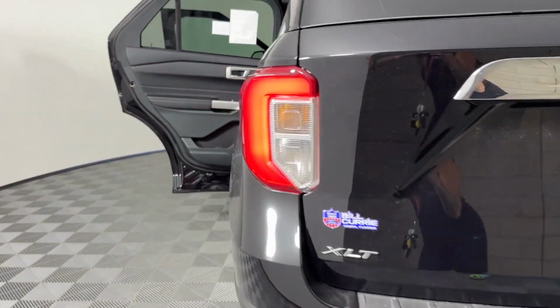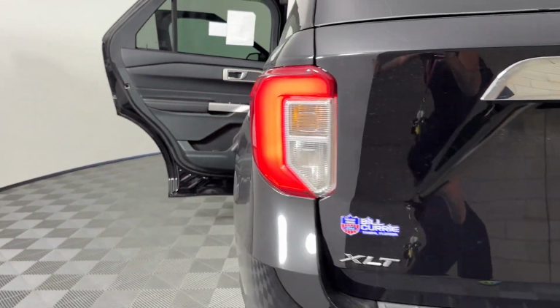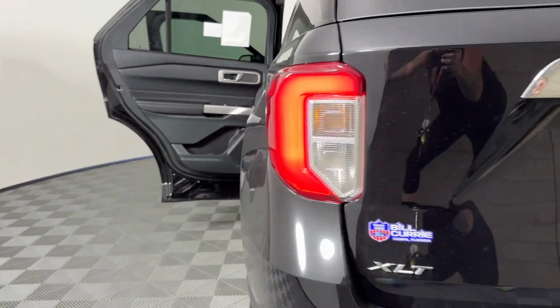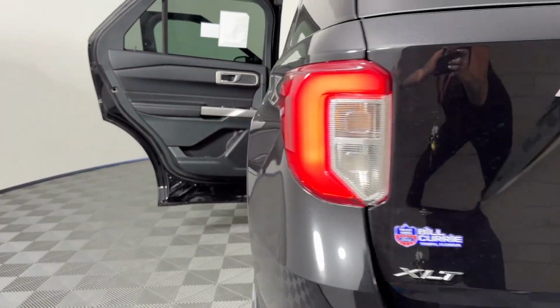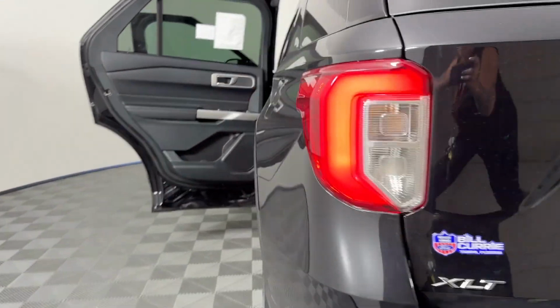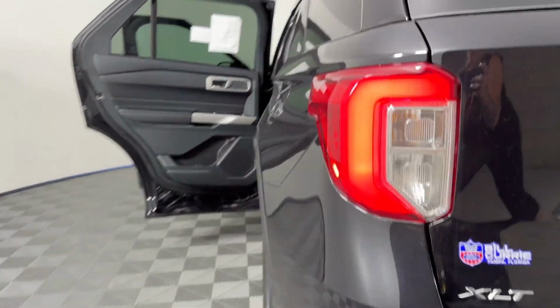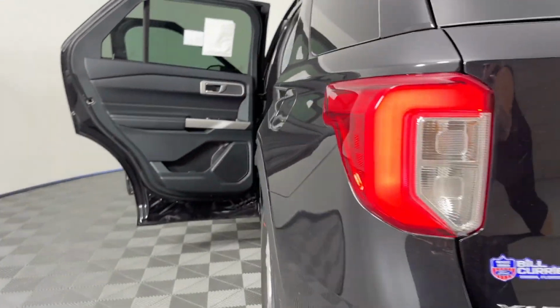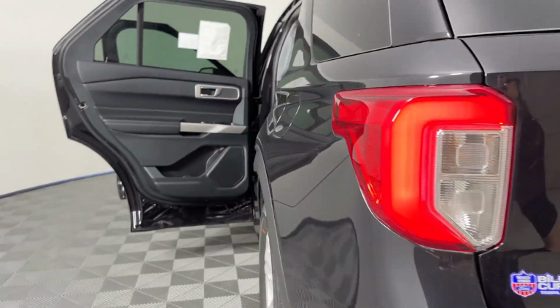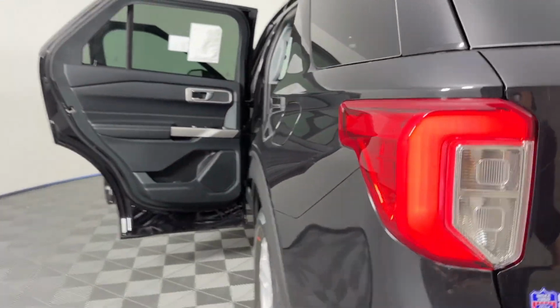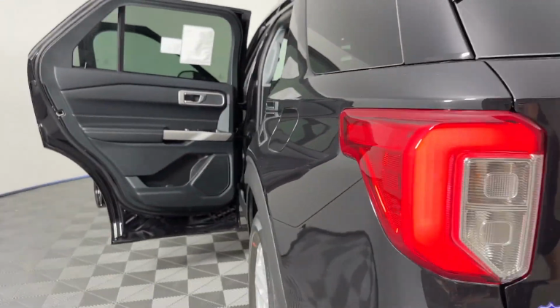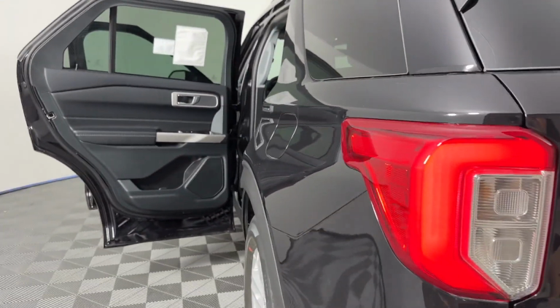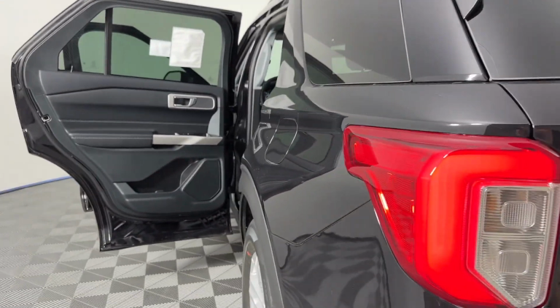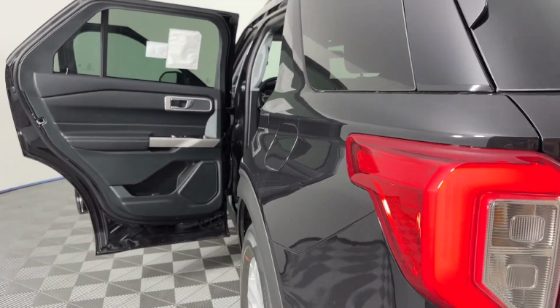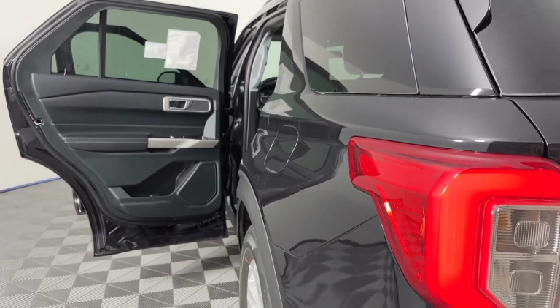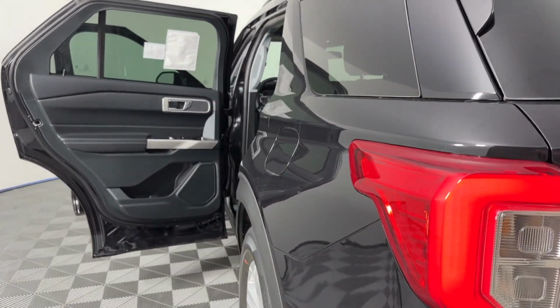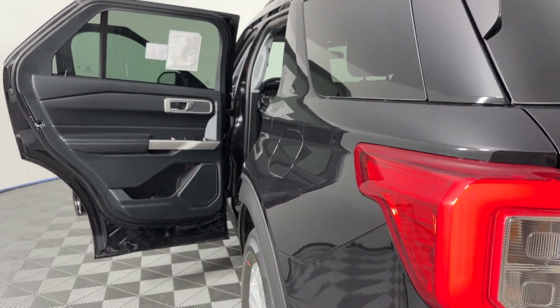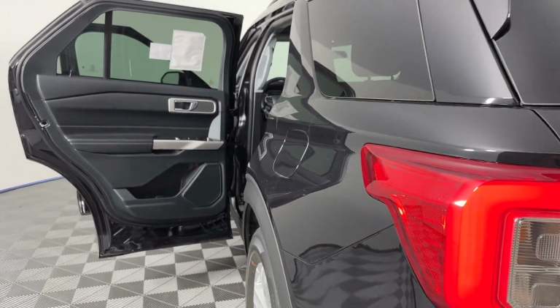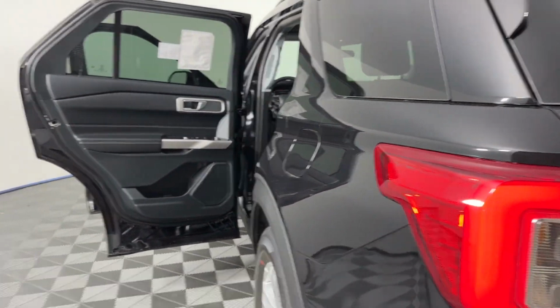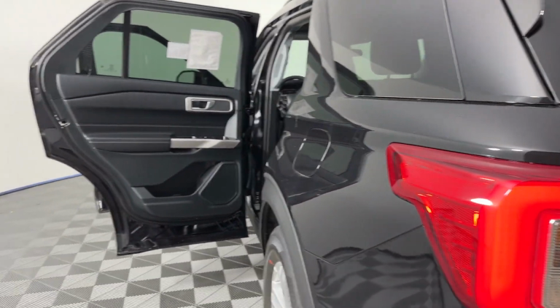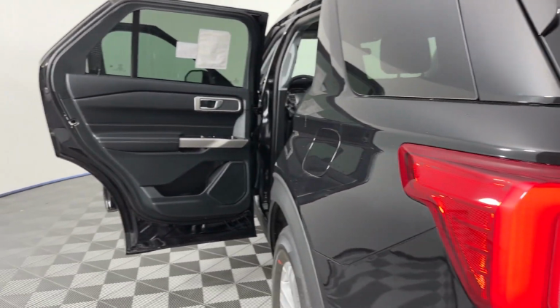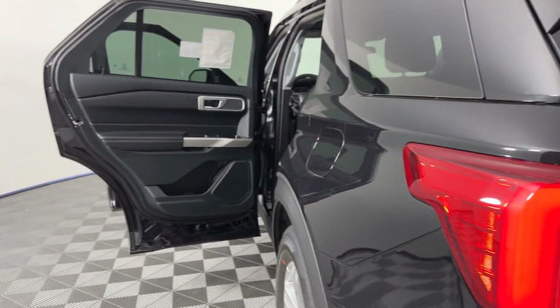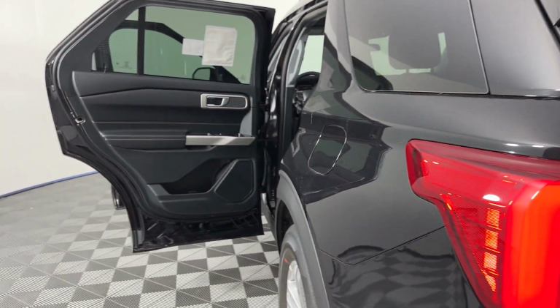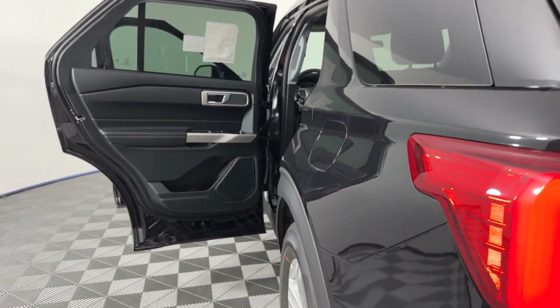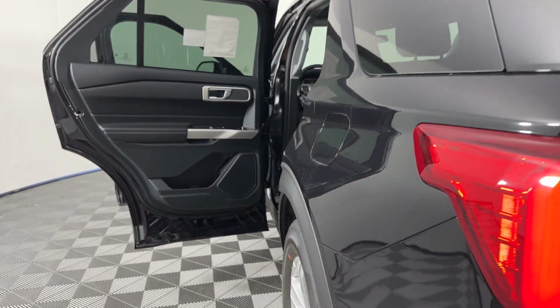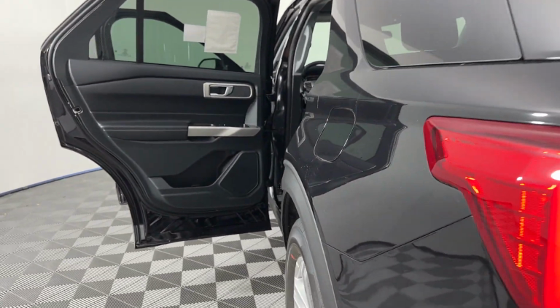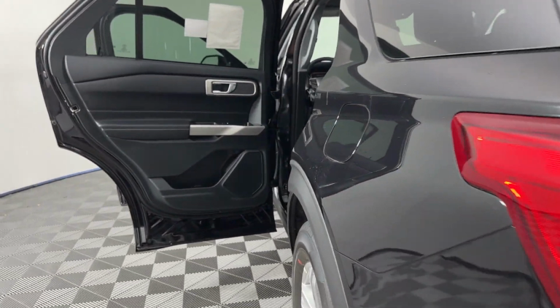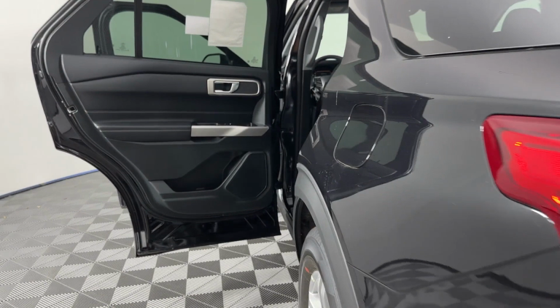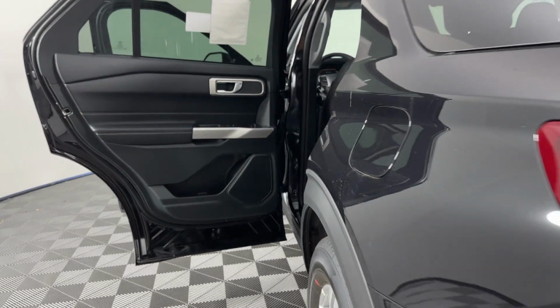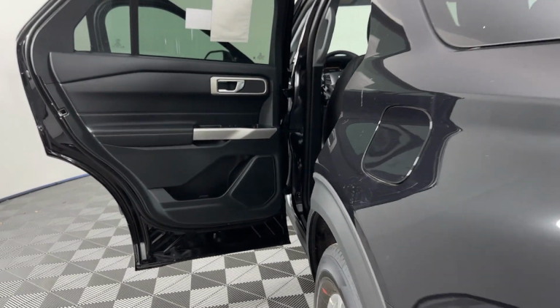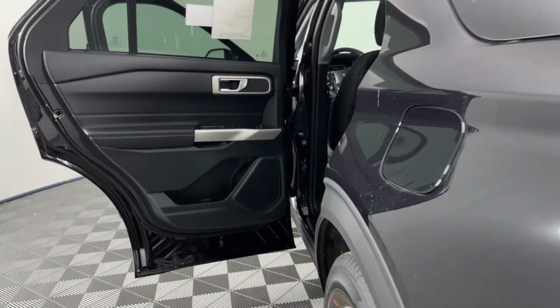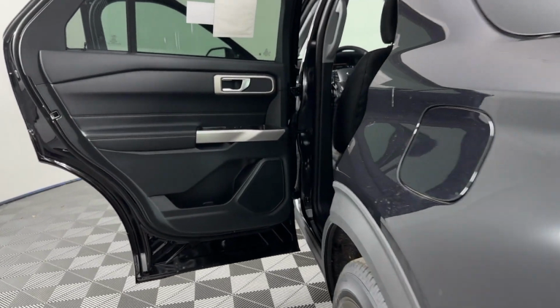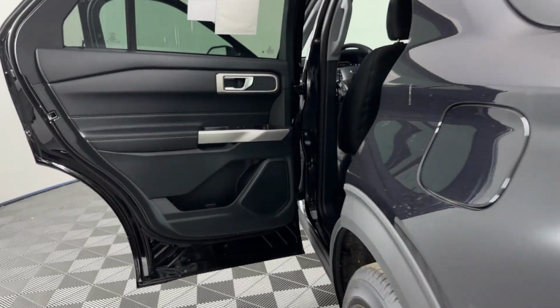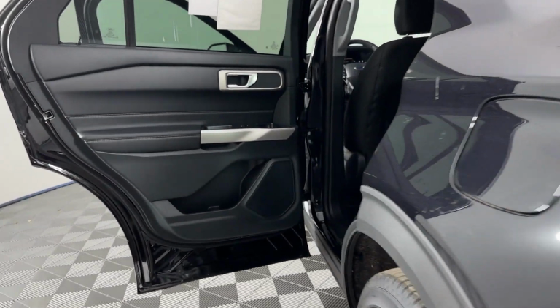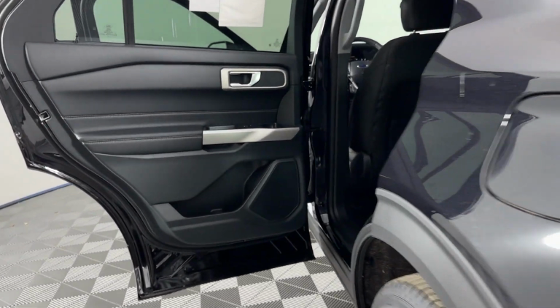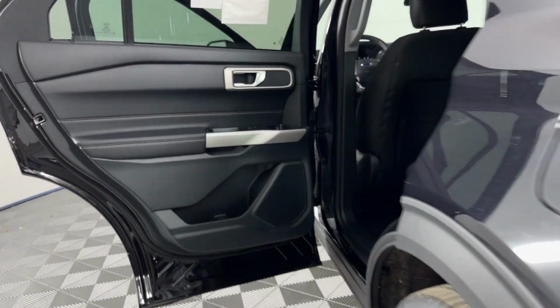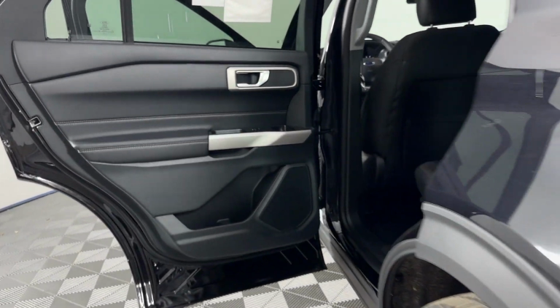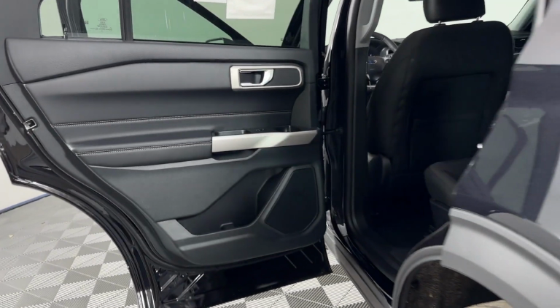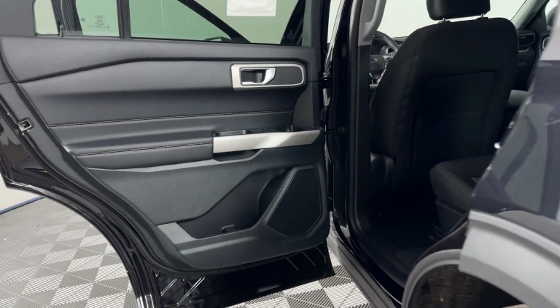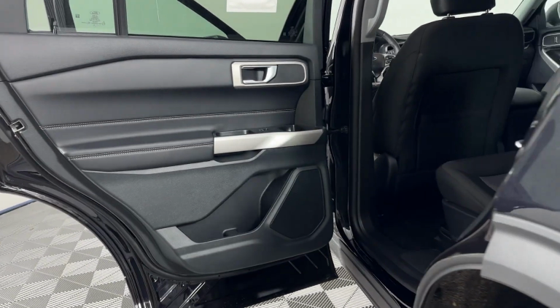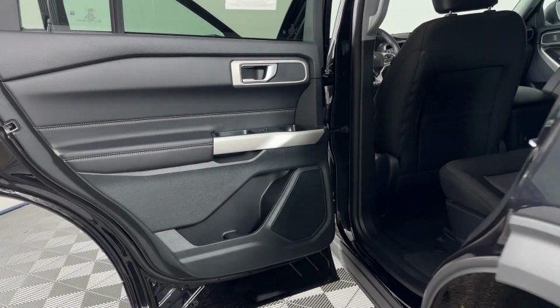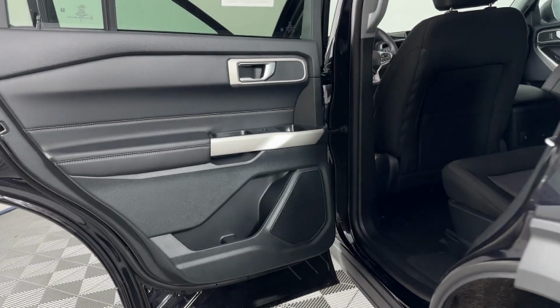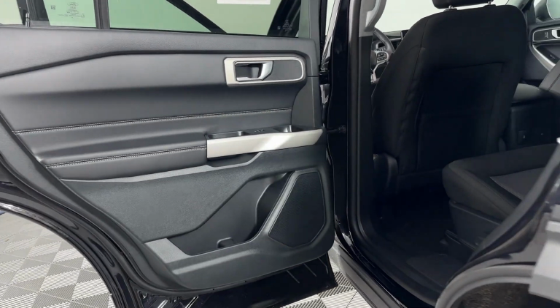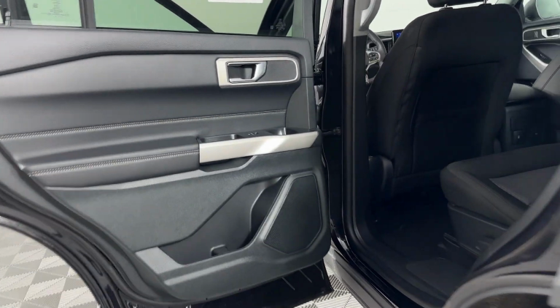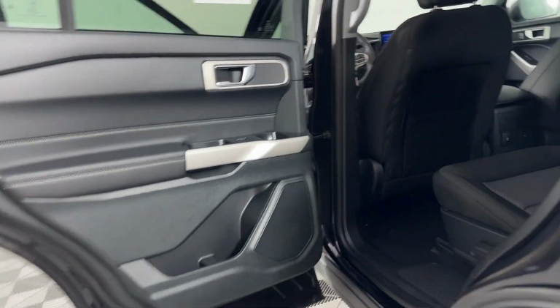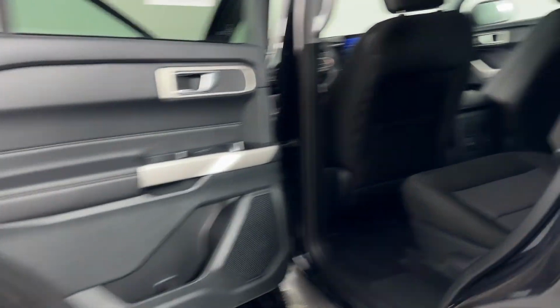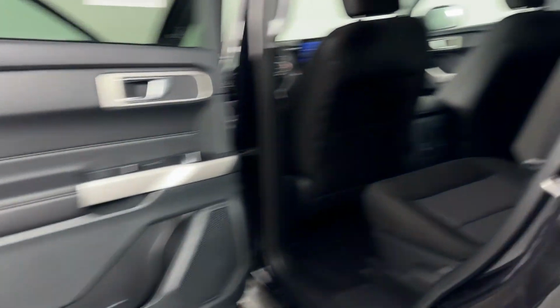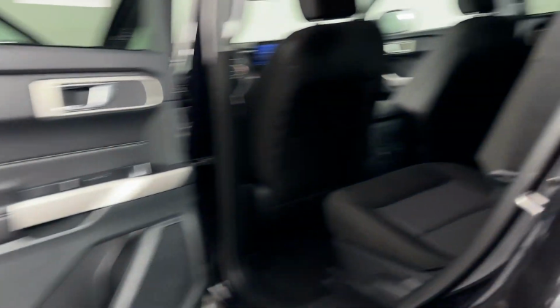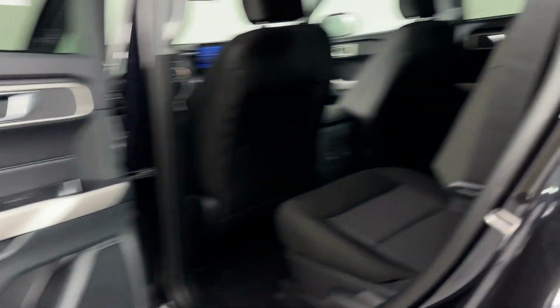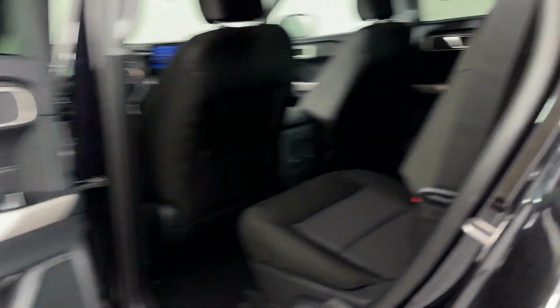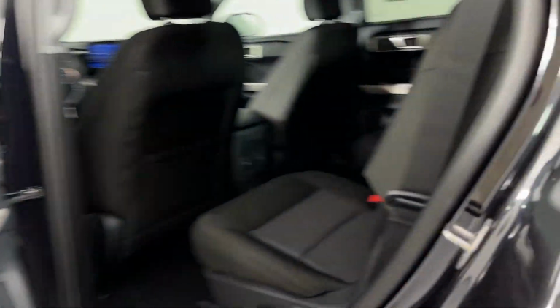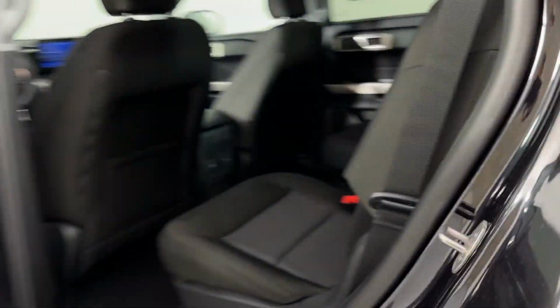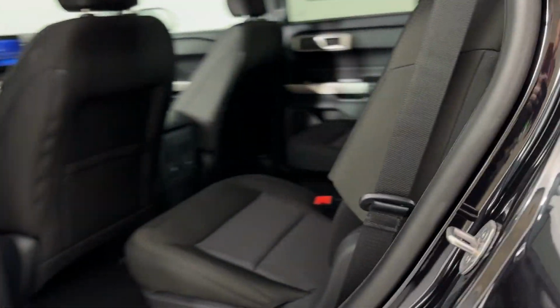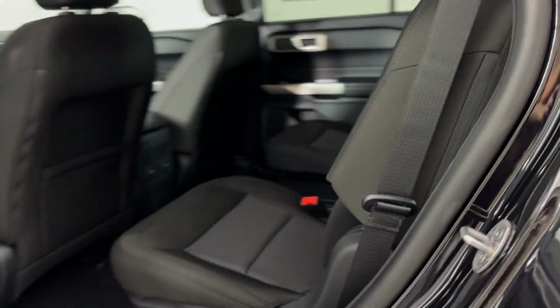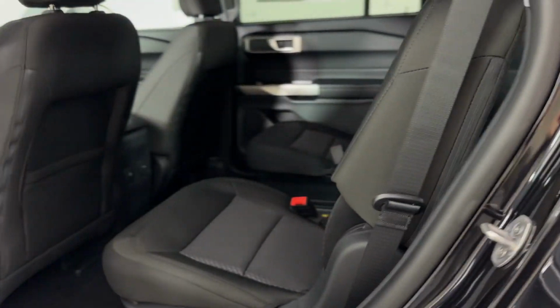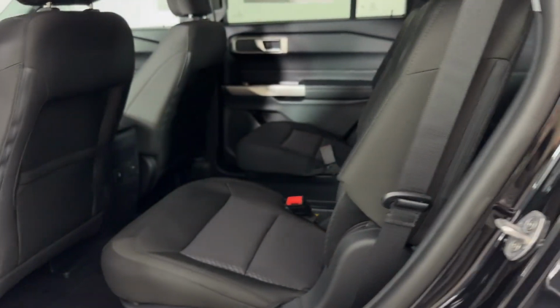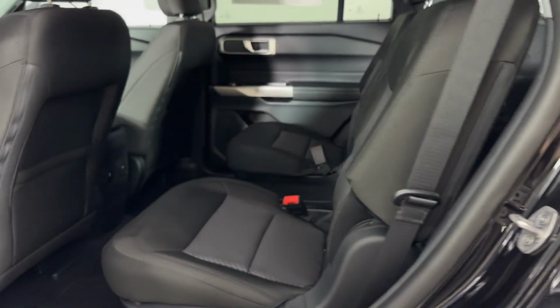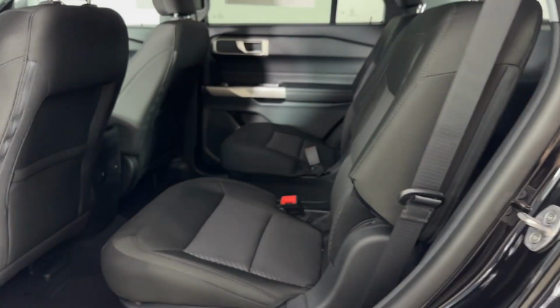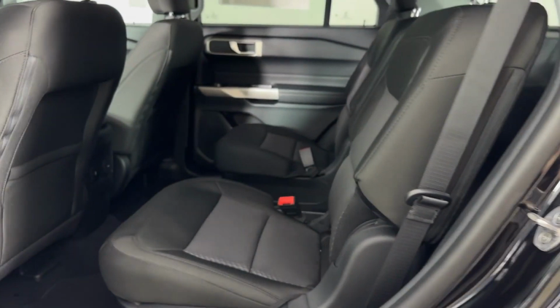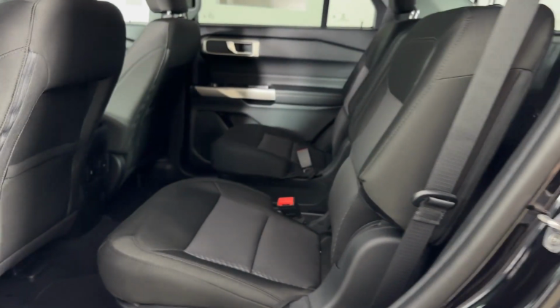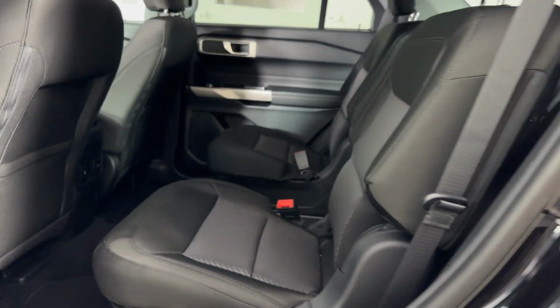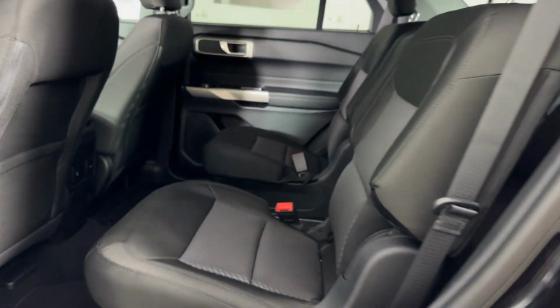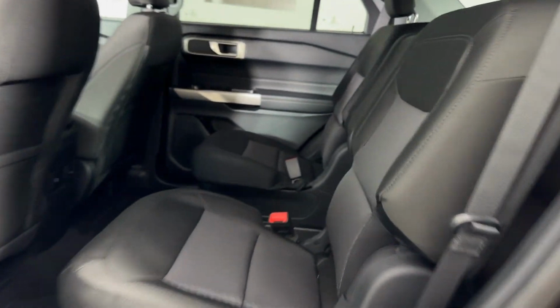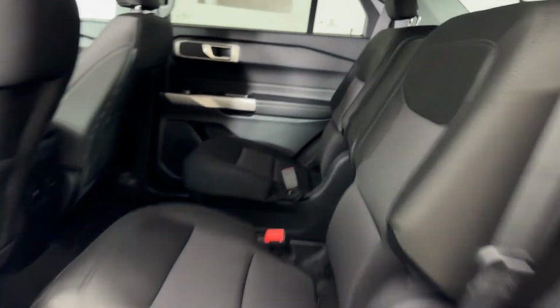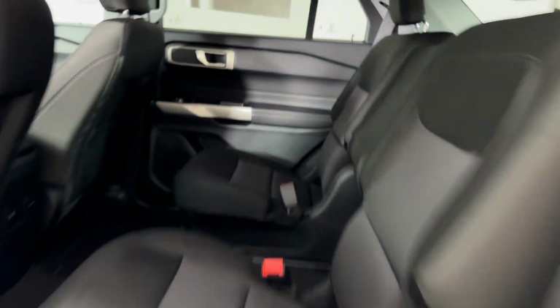Third row seating. Heated side view mirrors. Backup camera. Schedule a test drive now before this model is gone.